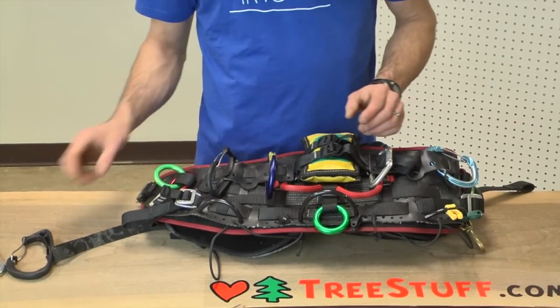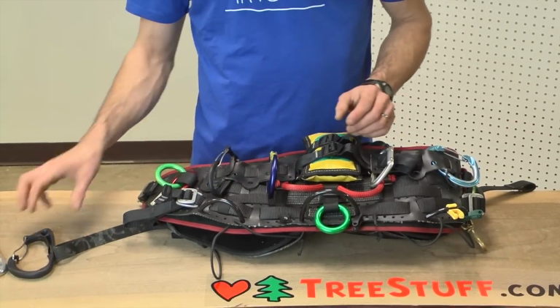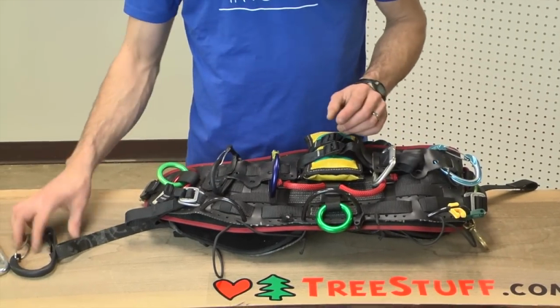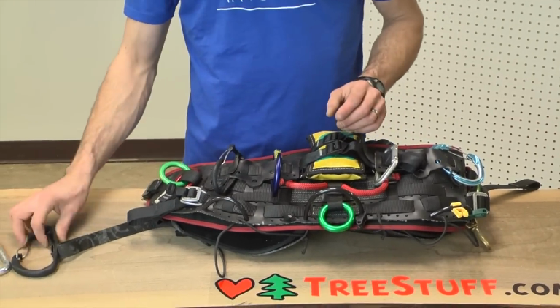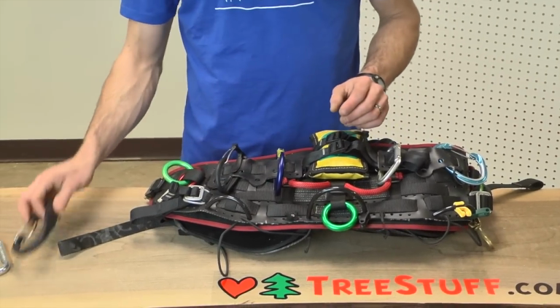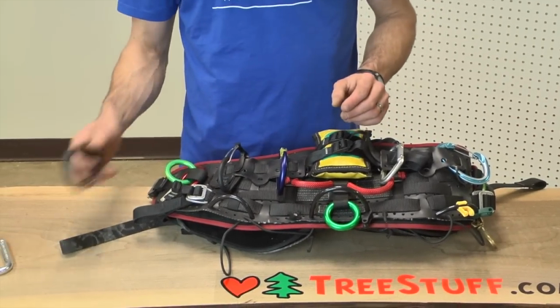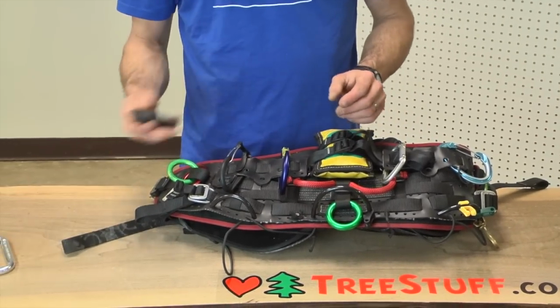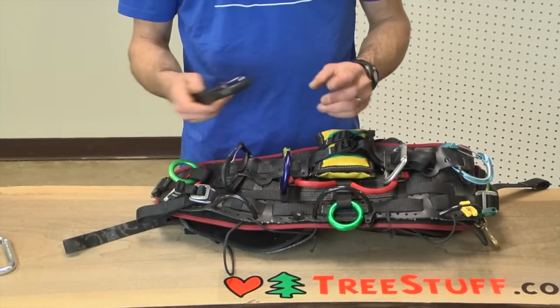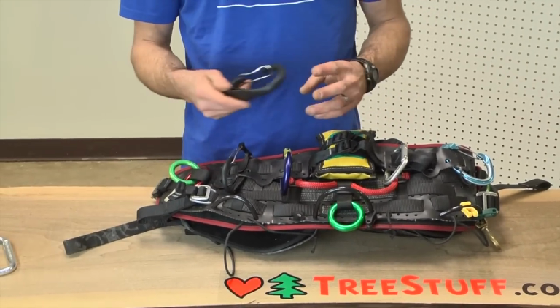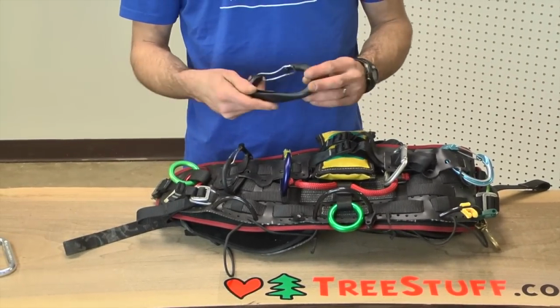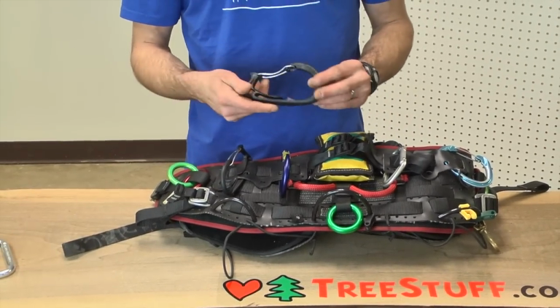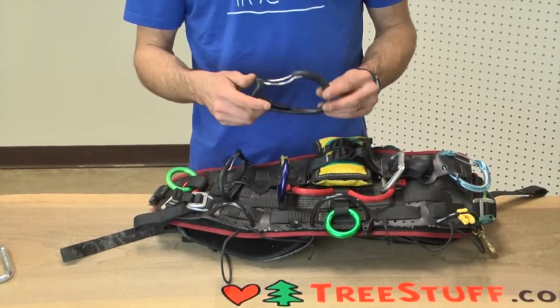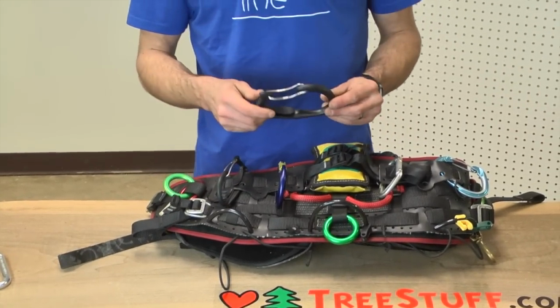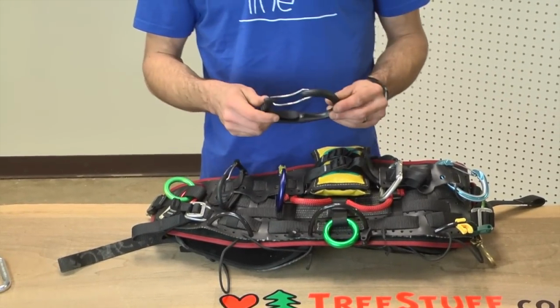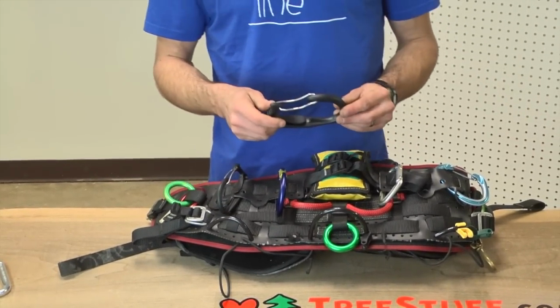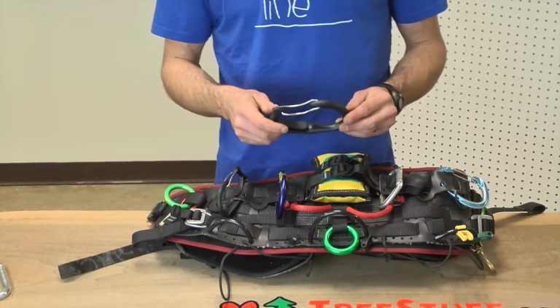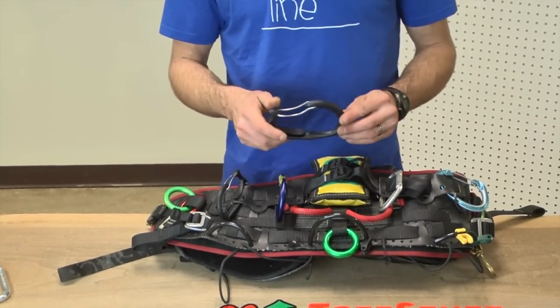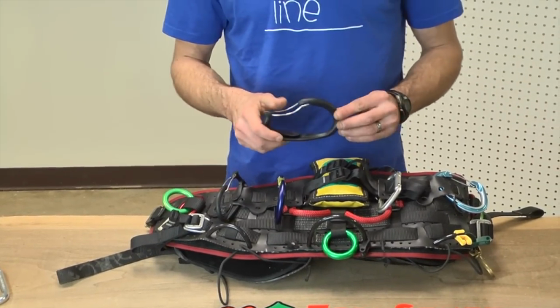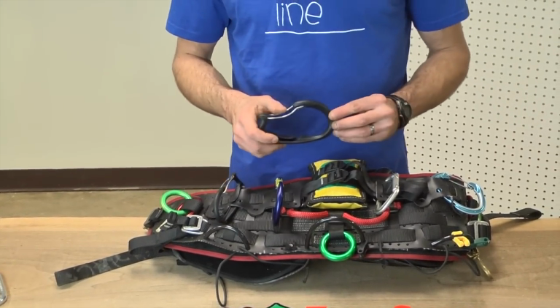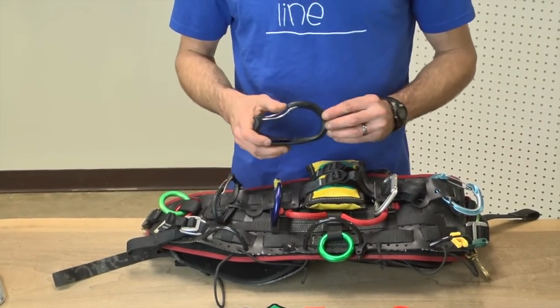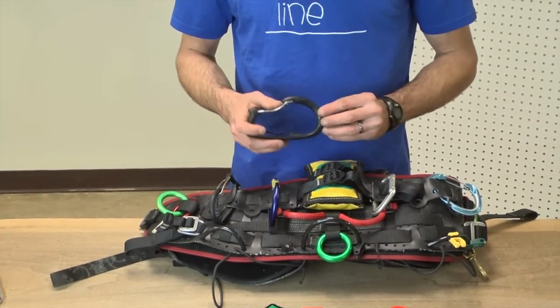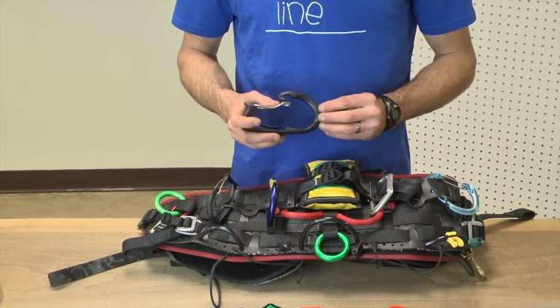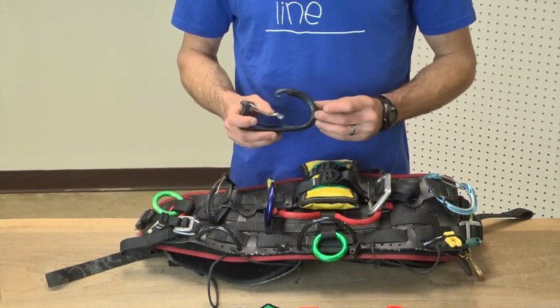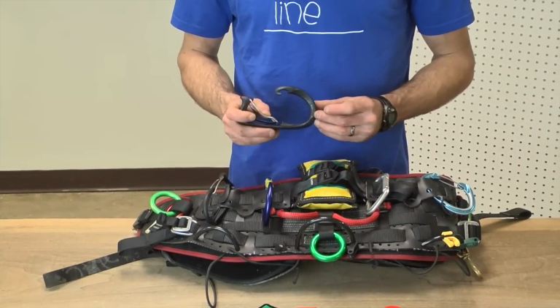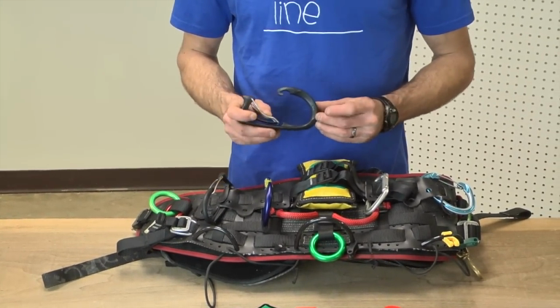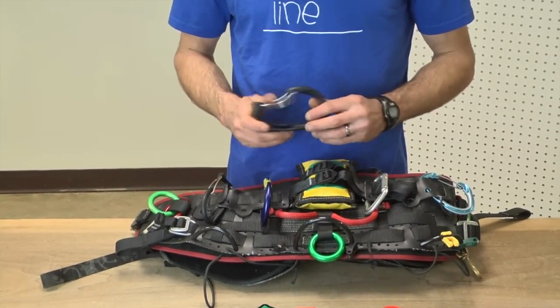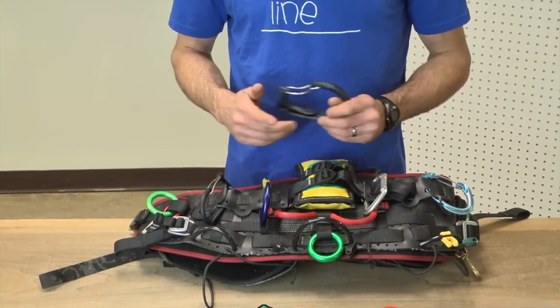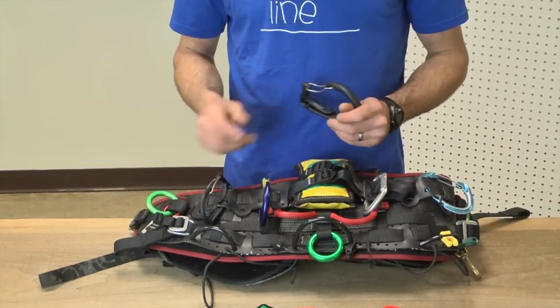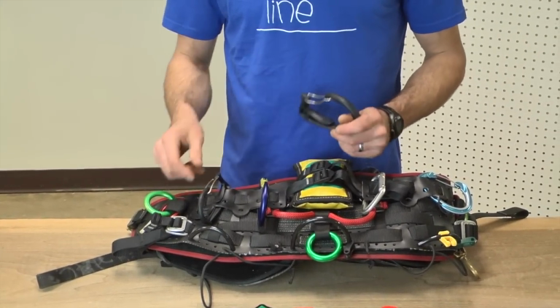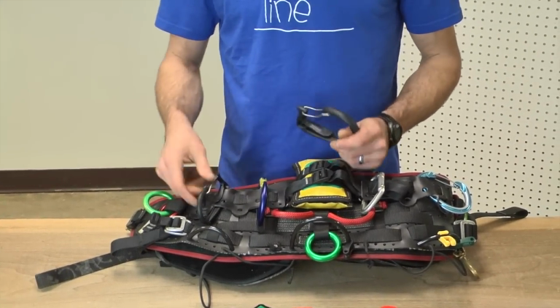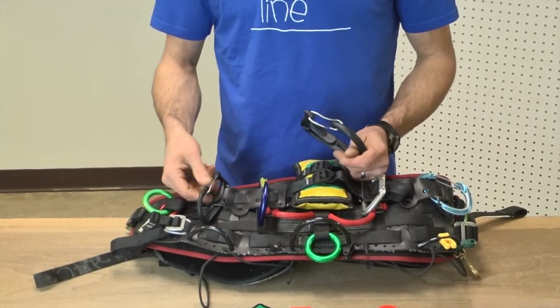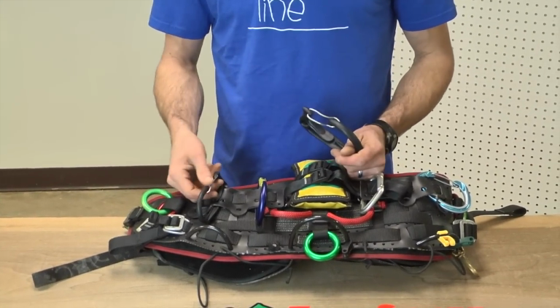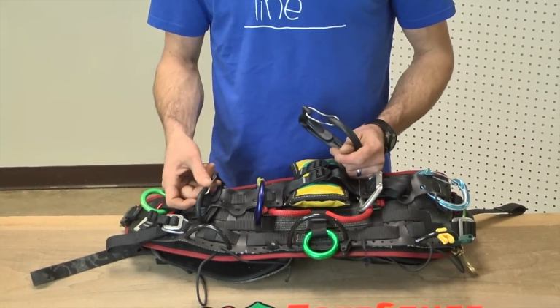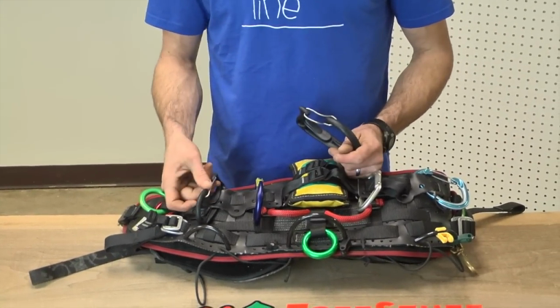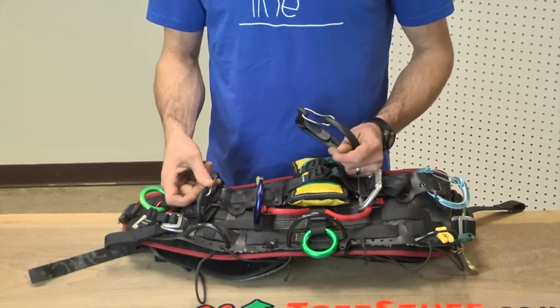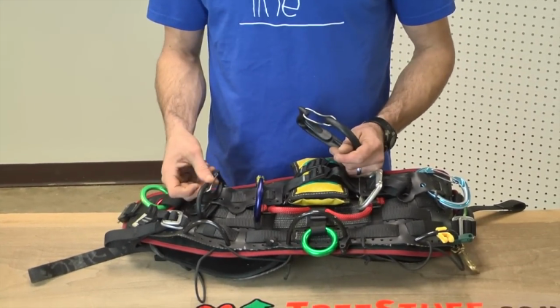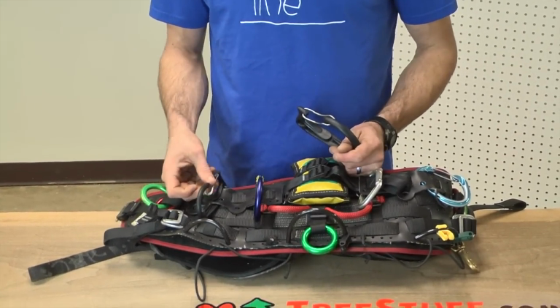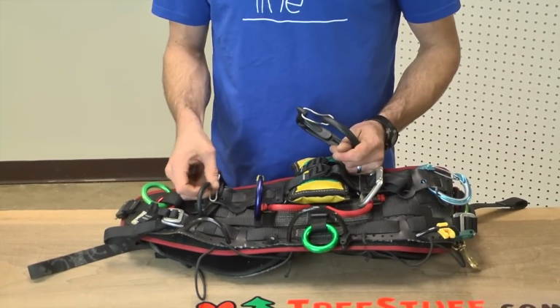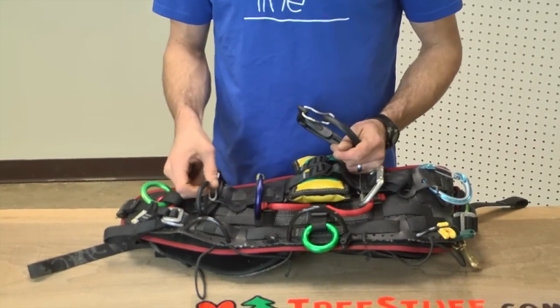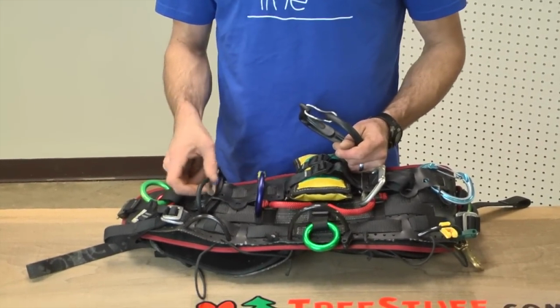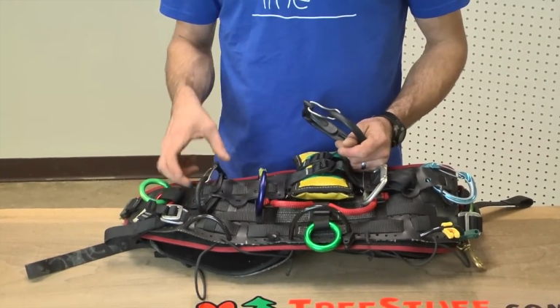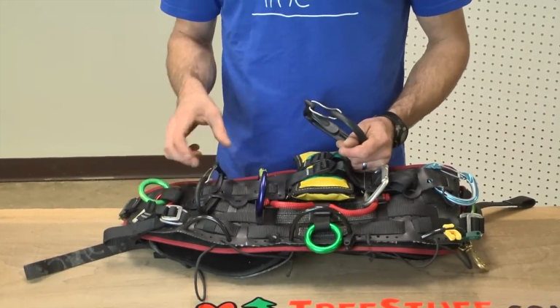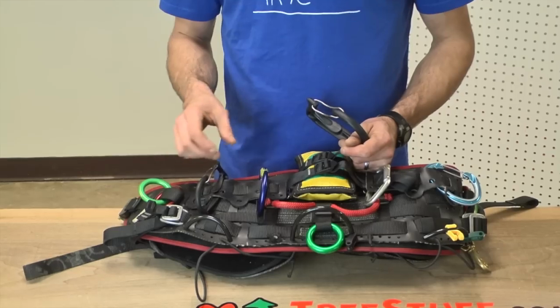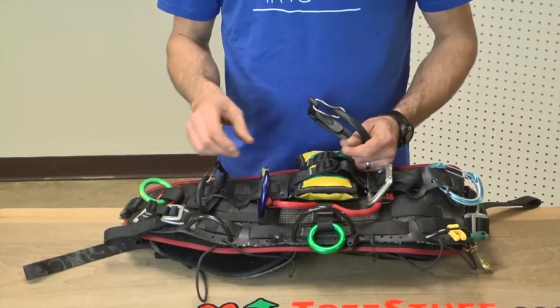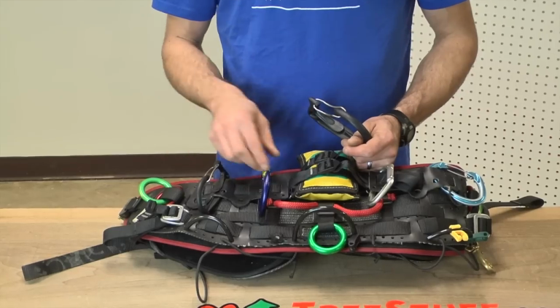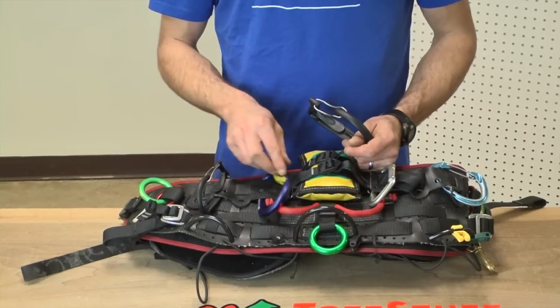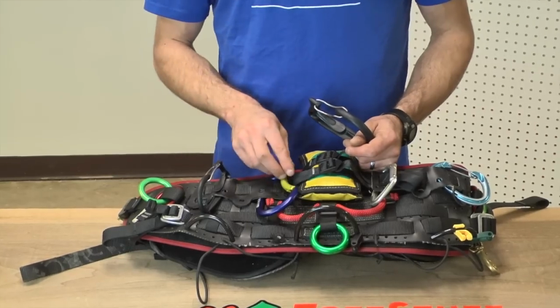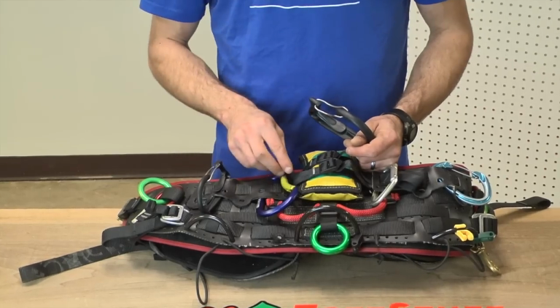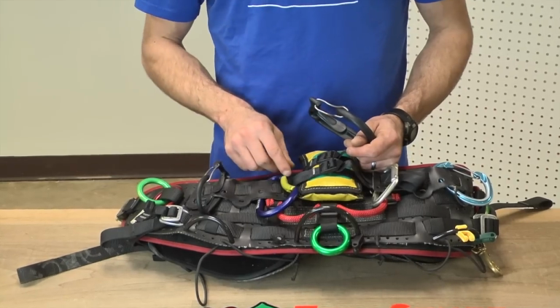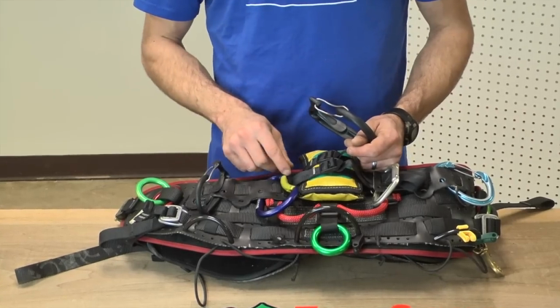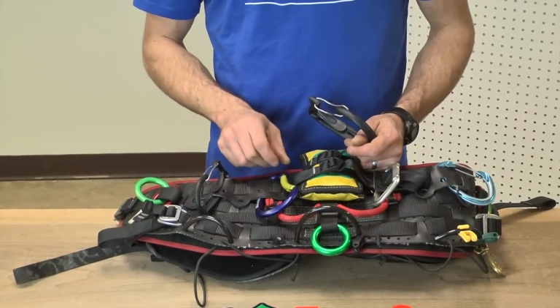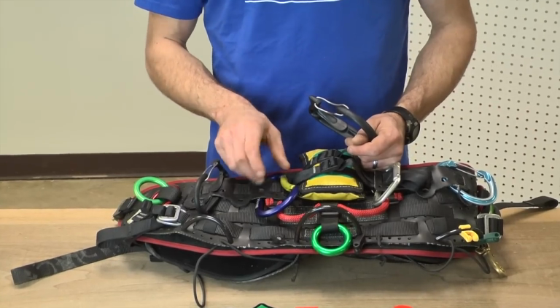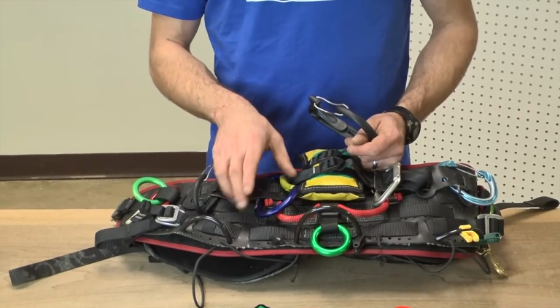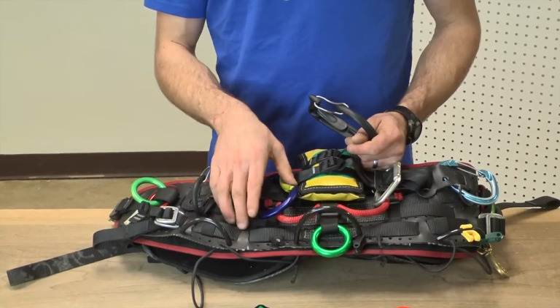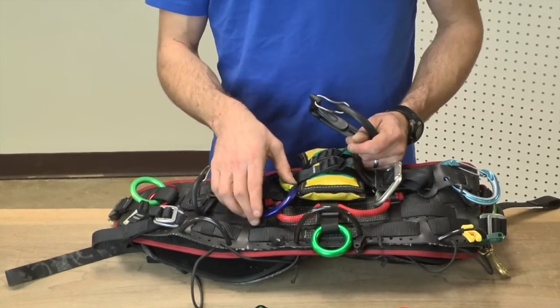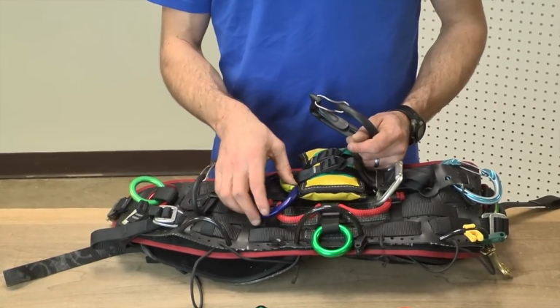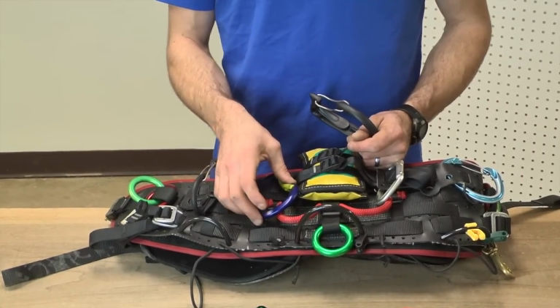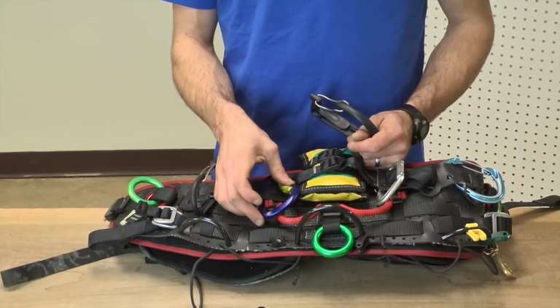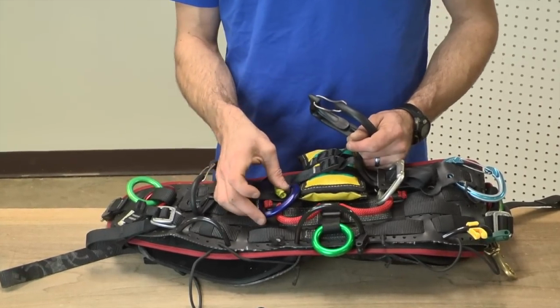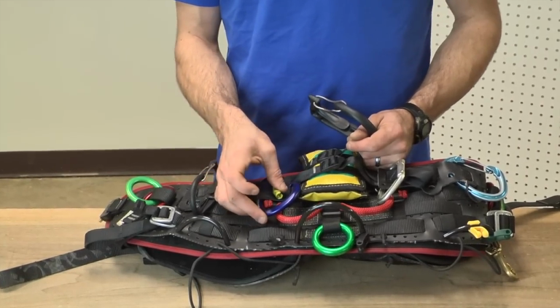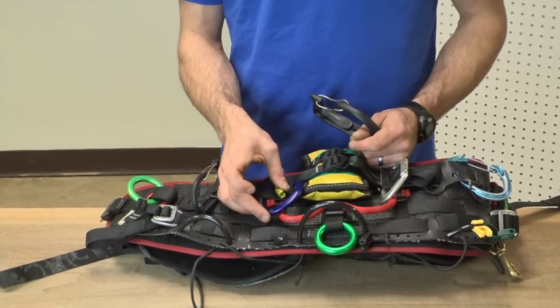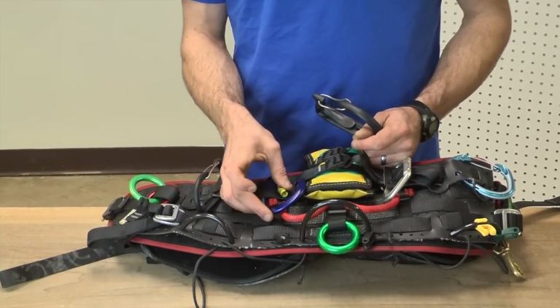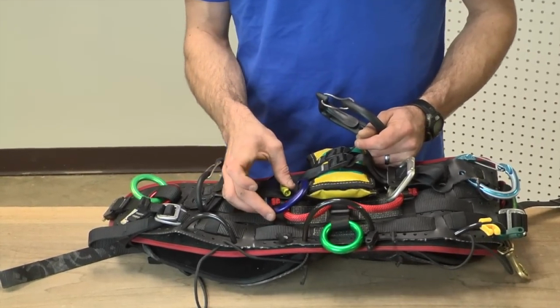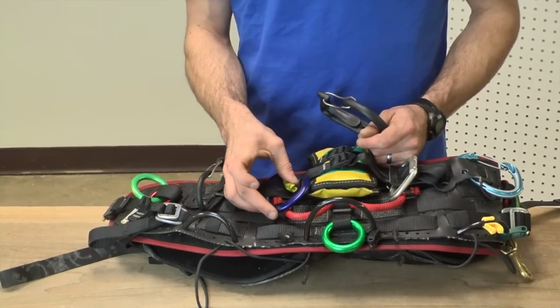We have the popular Petzl Caratools — this is the large one and here is the small one. We also have several paddle style beaners.